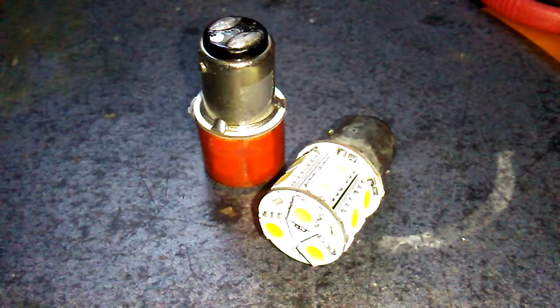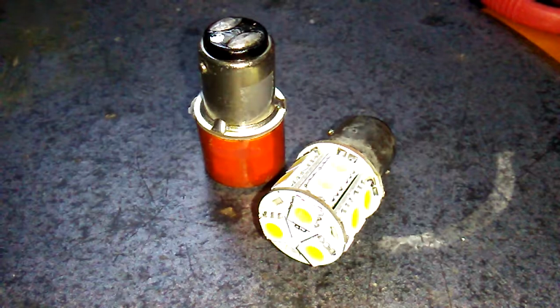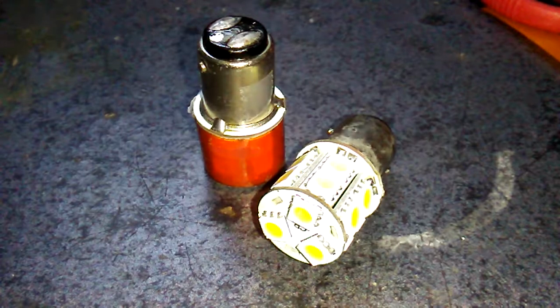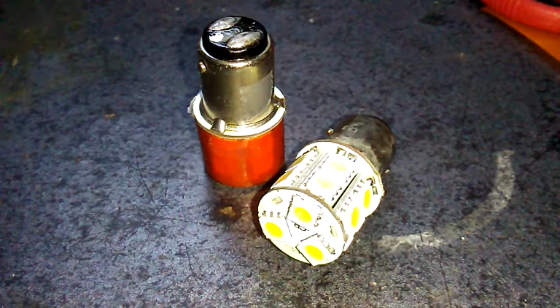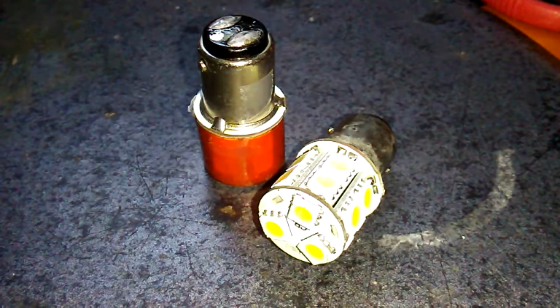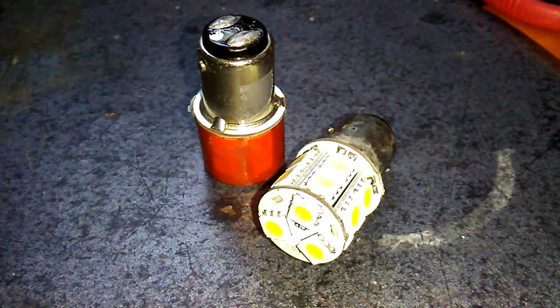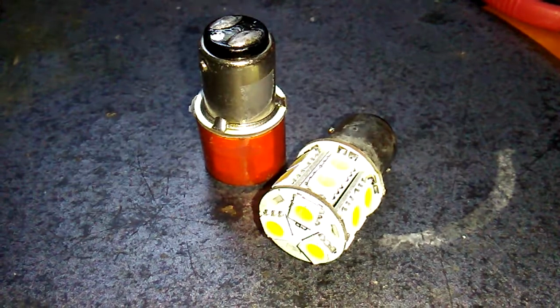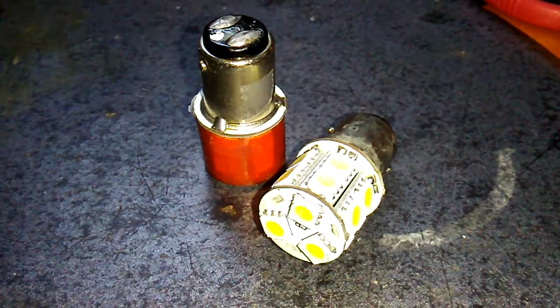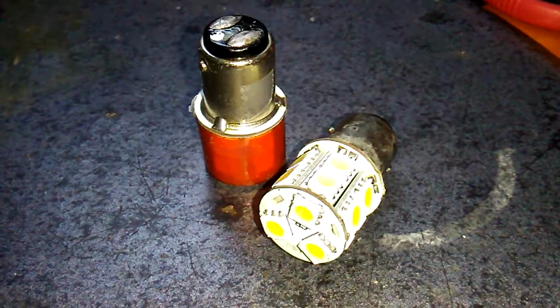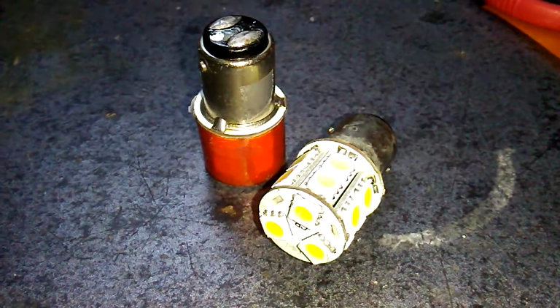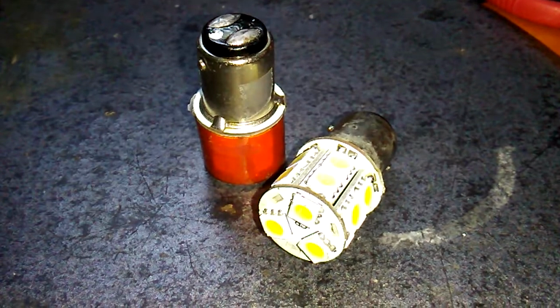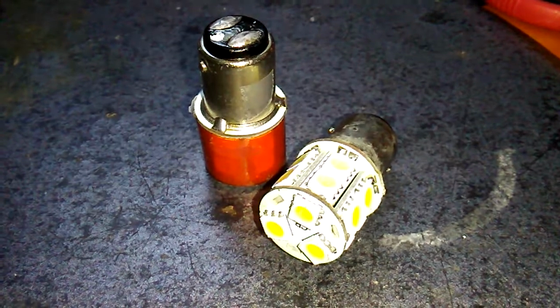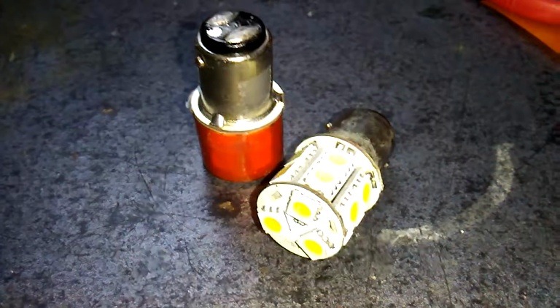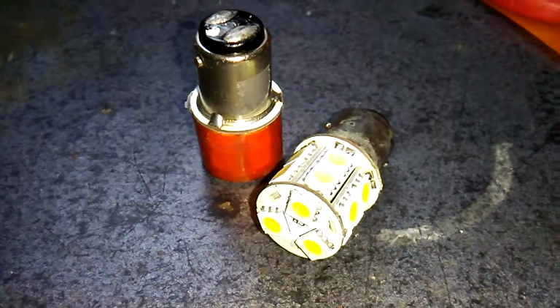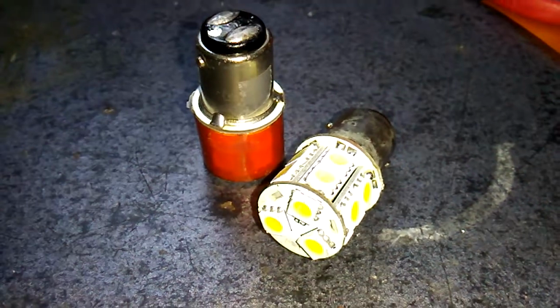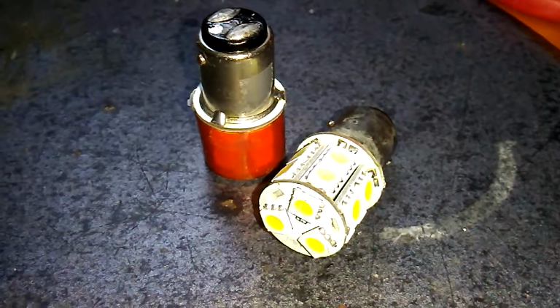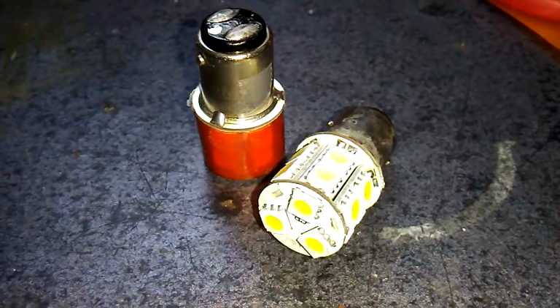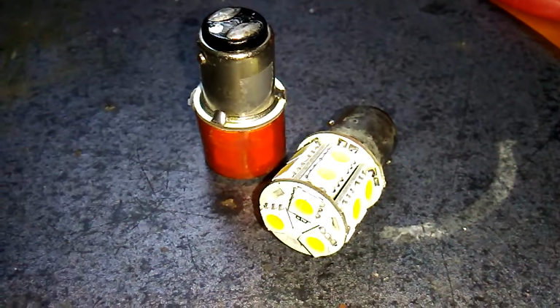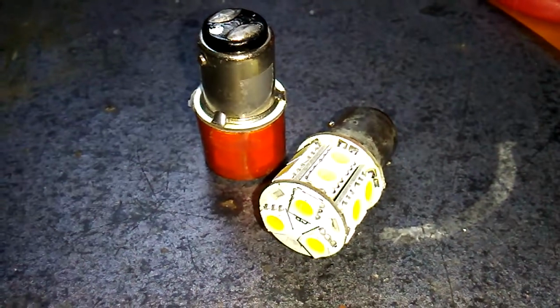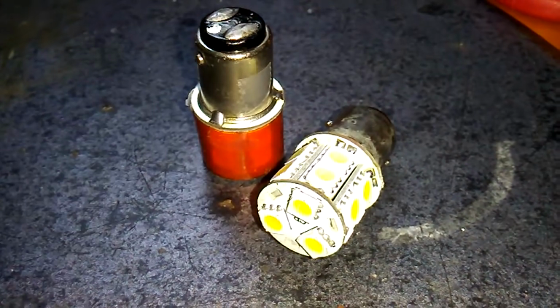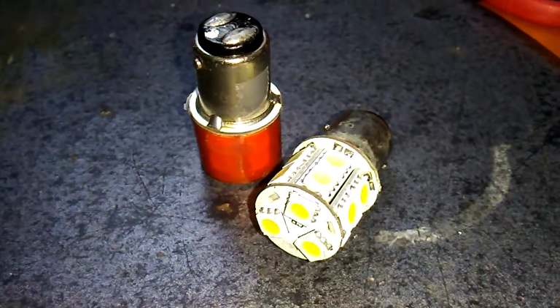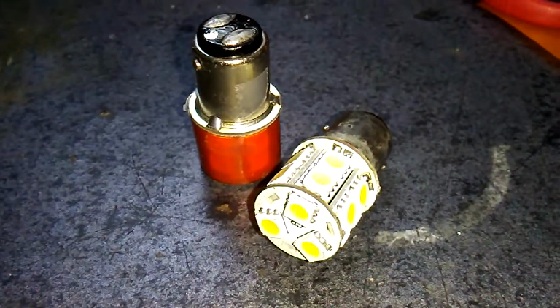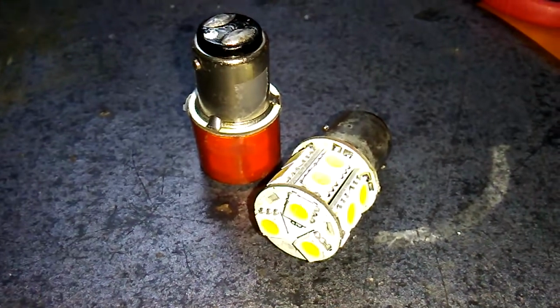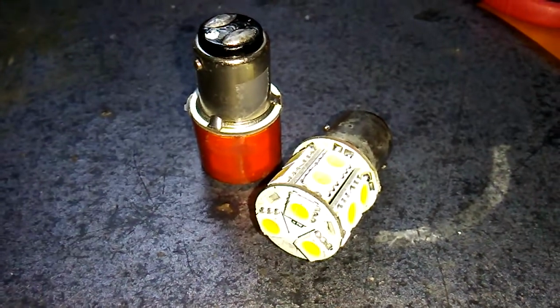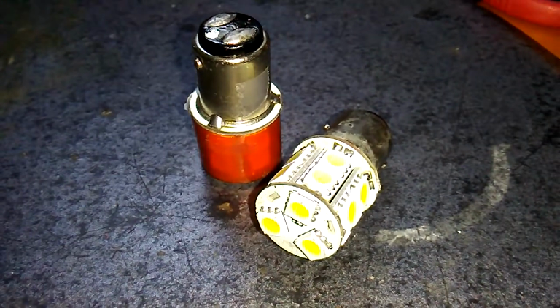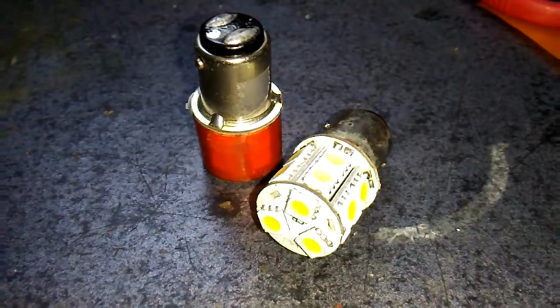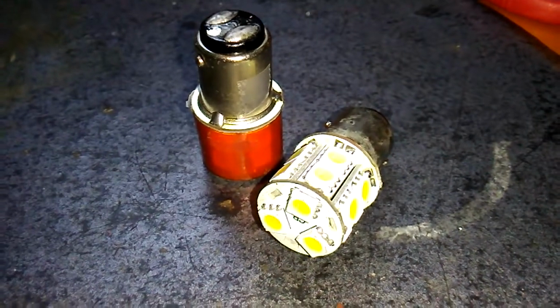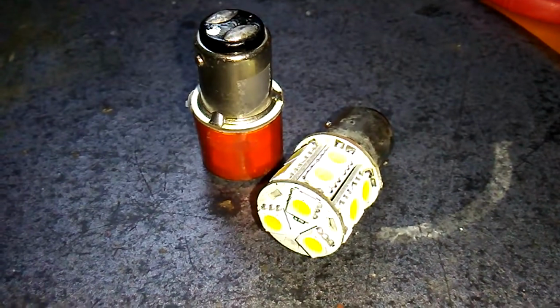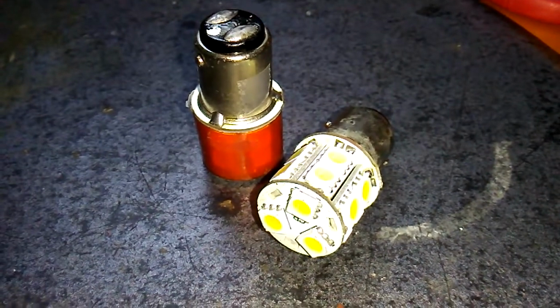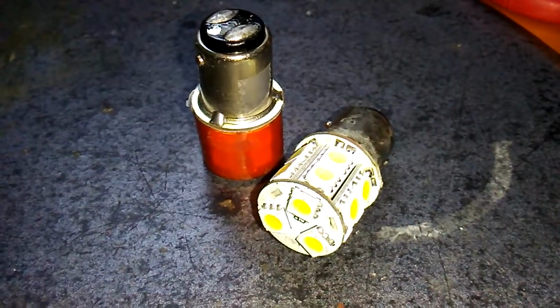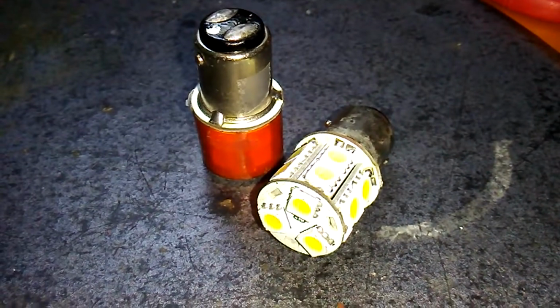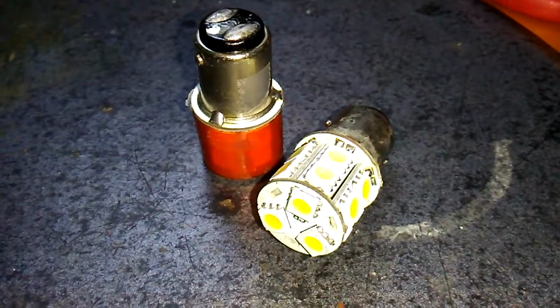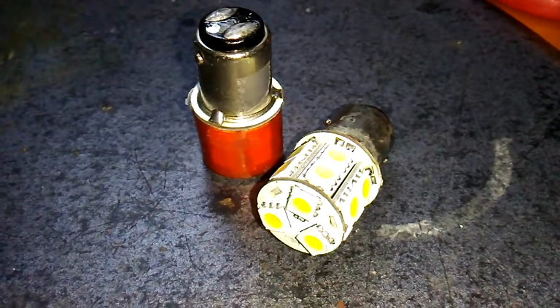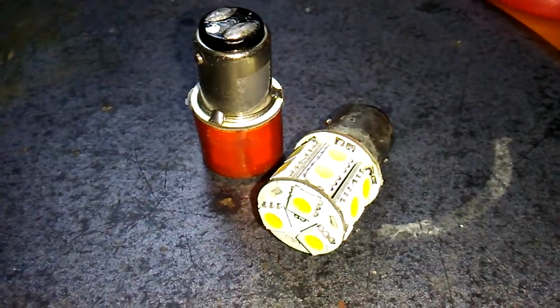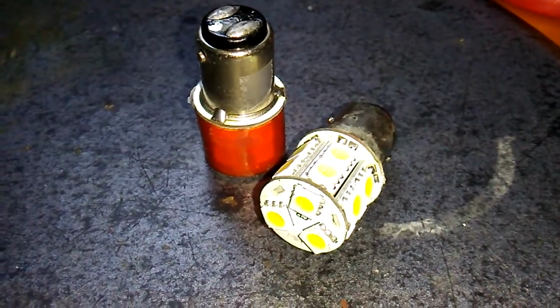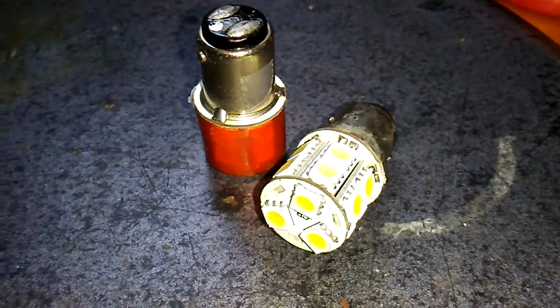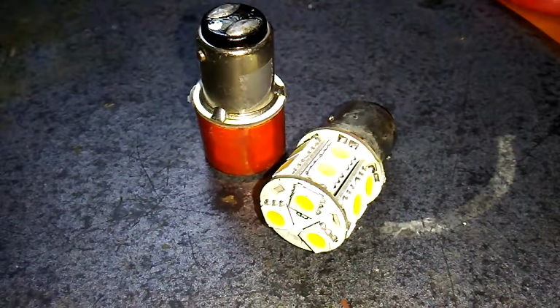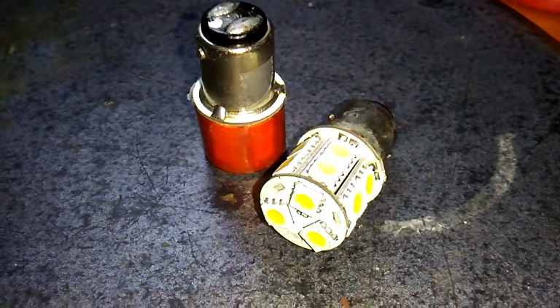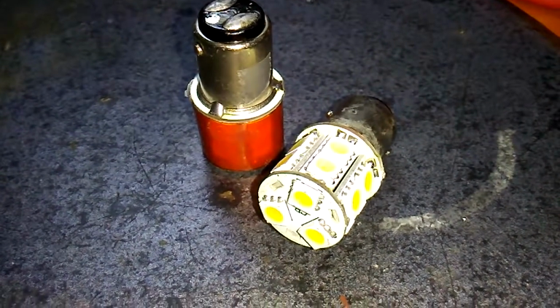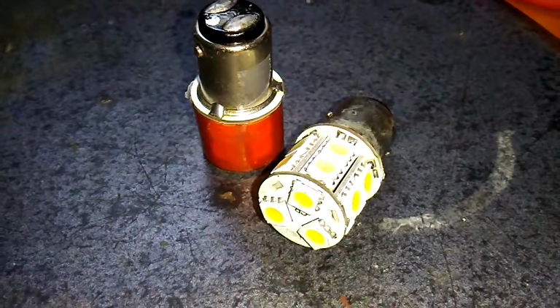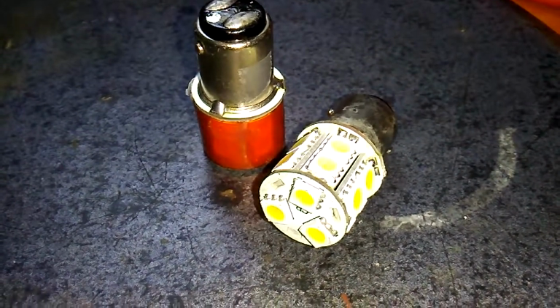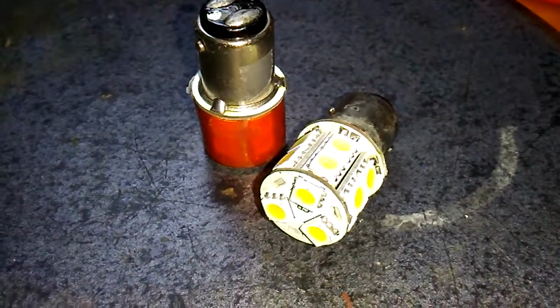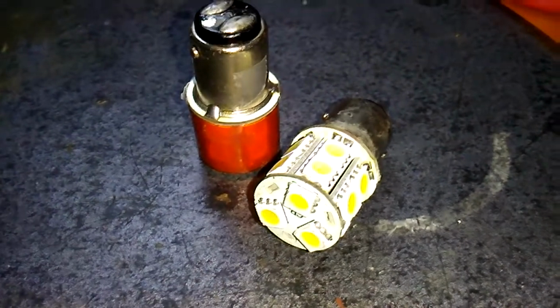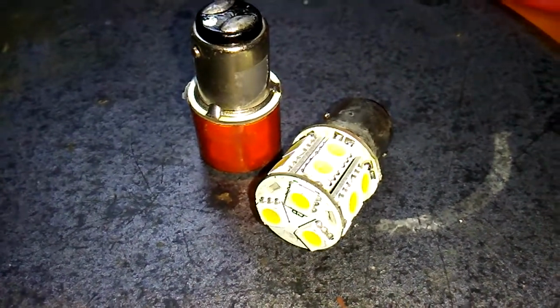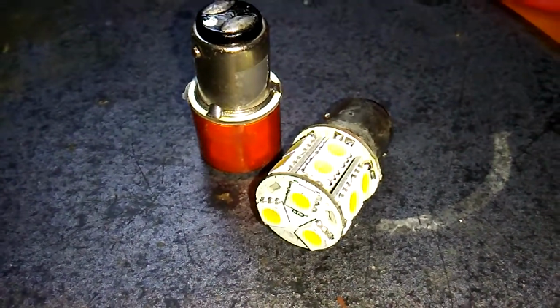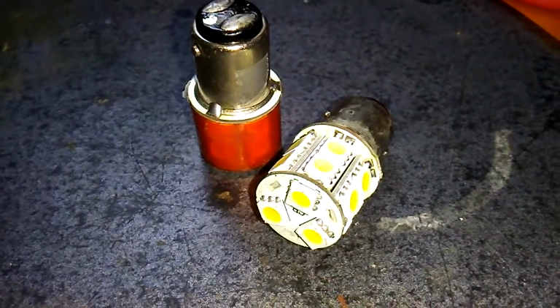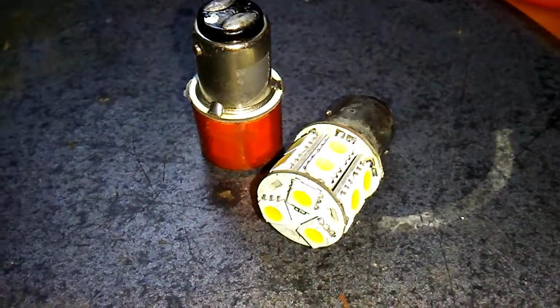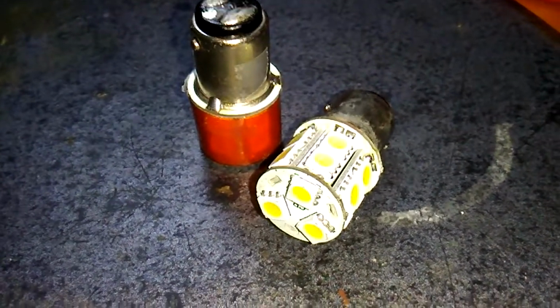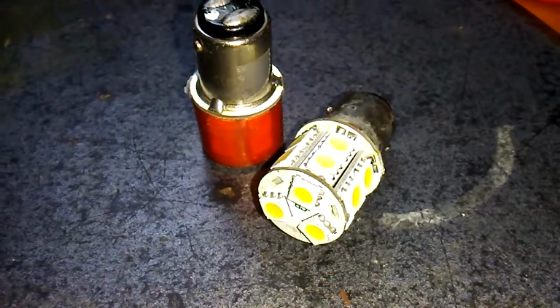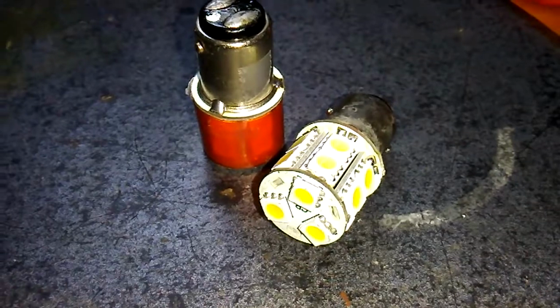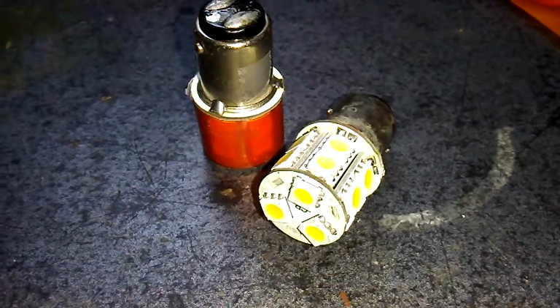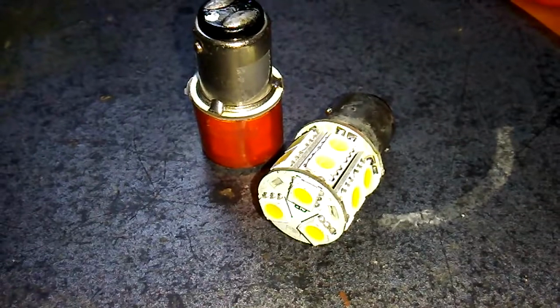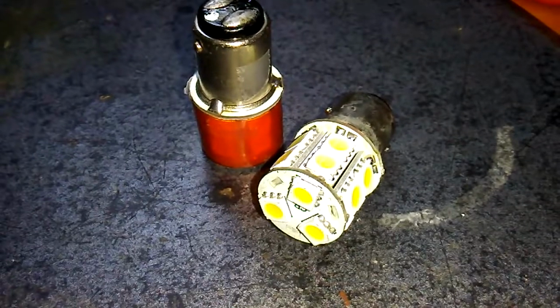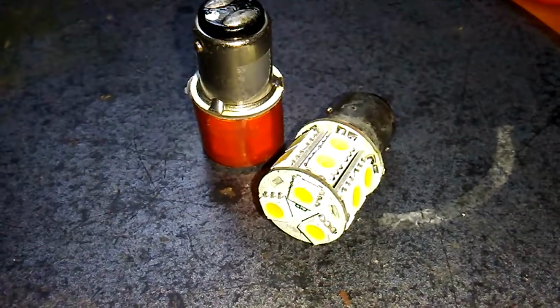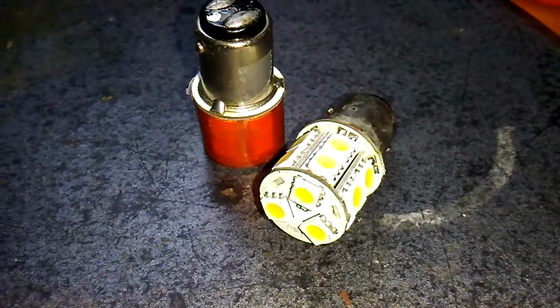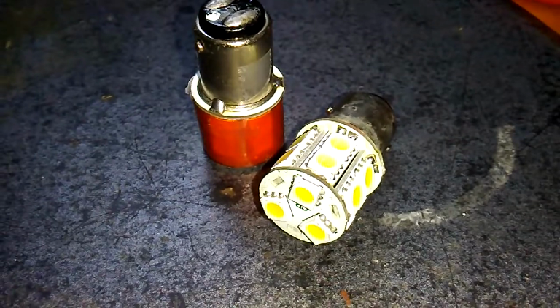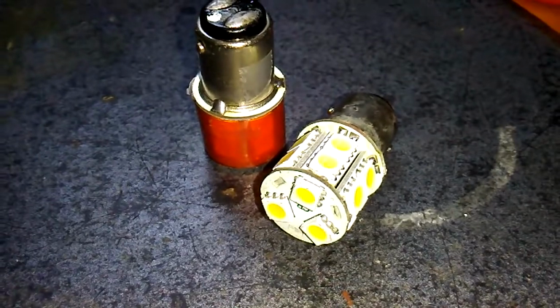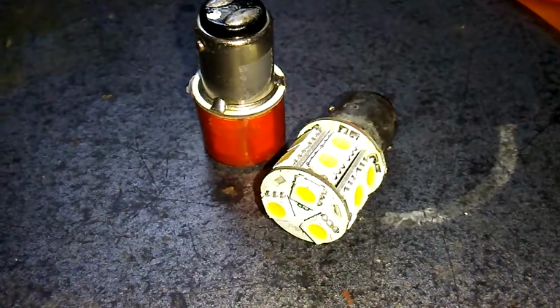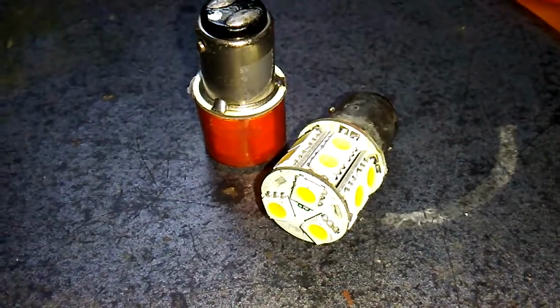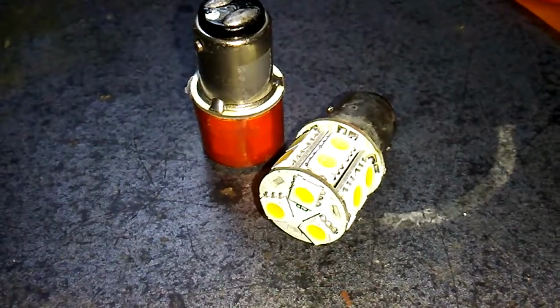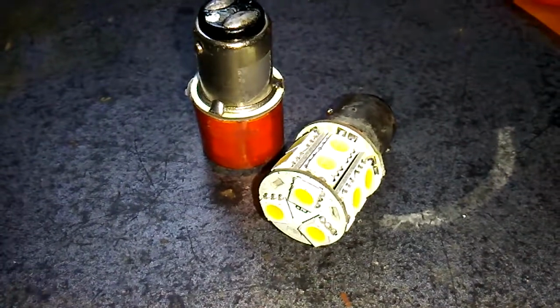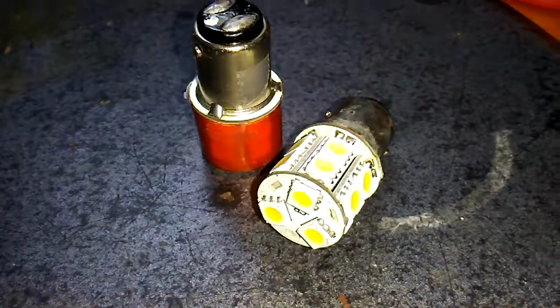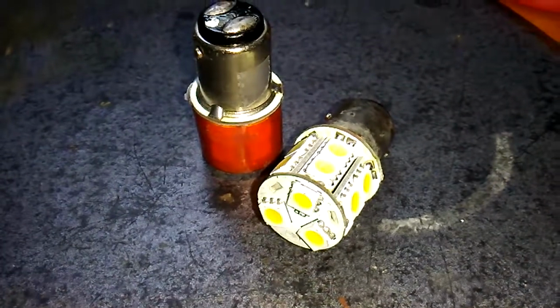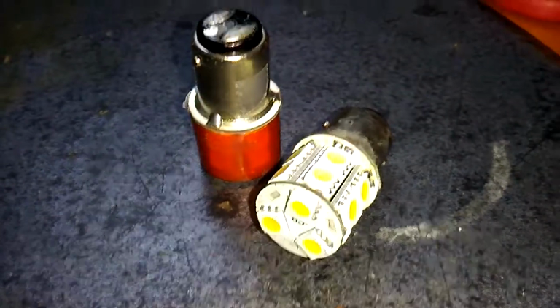Alright then guys, I'm bringing you guys another how-to video on how to color your LEDs.